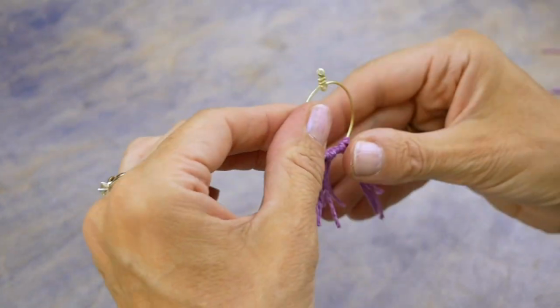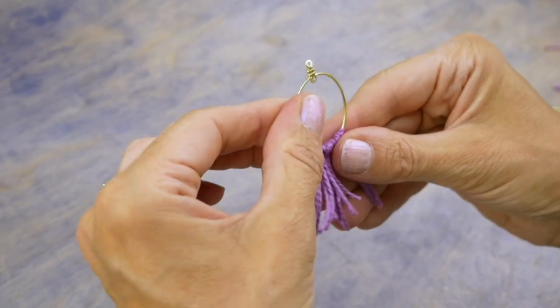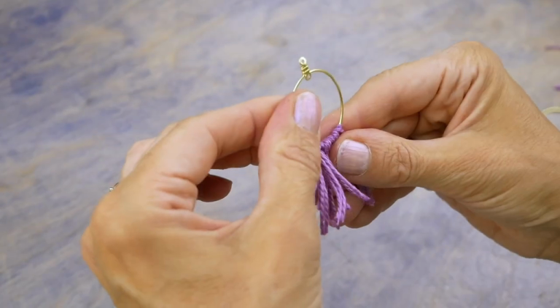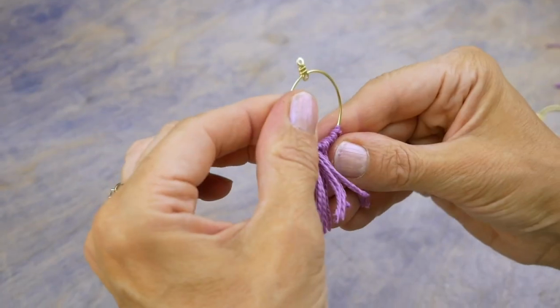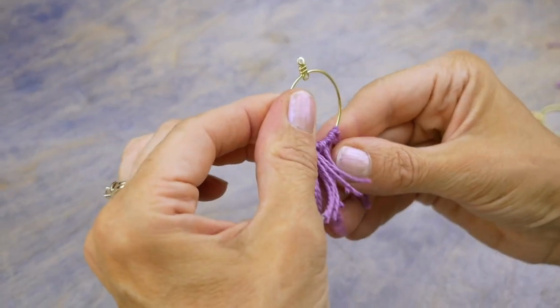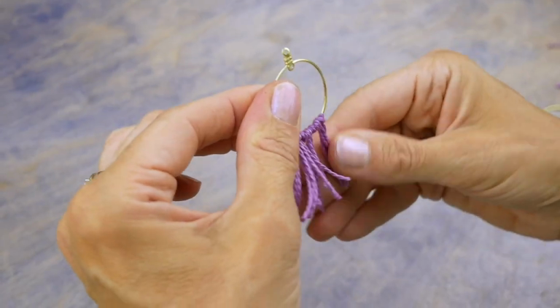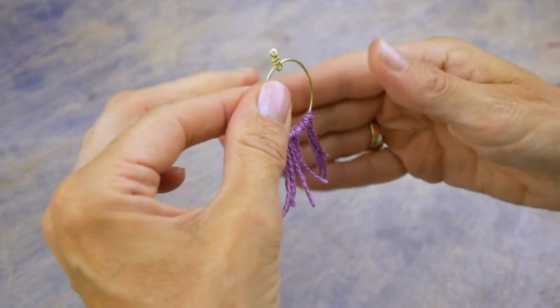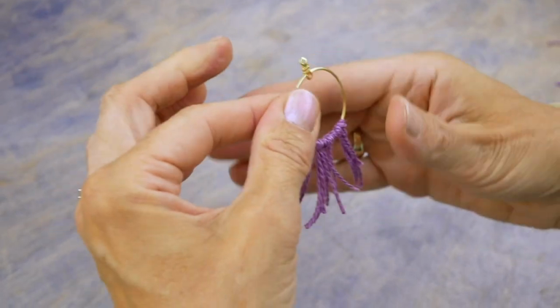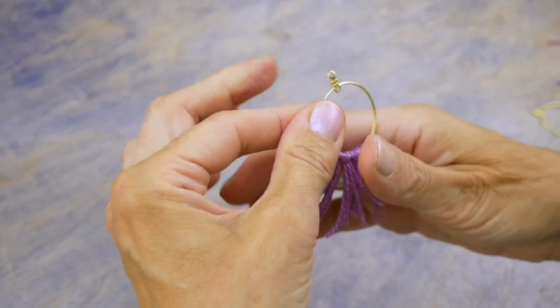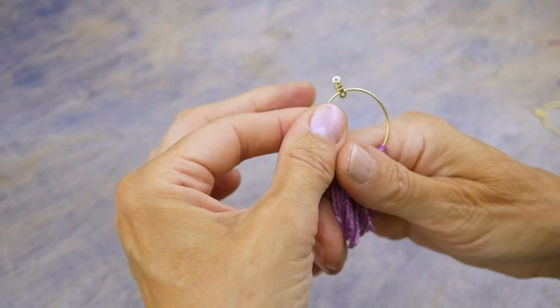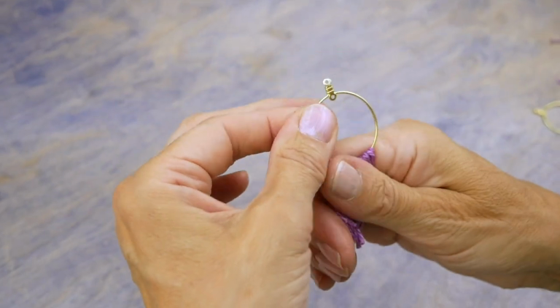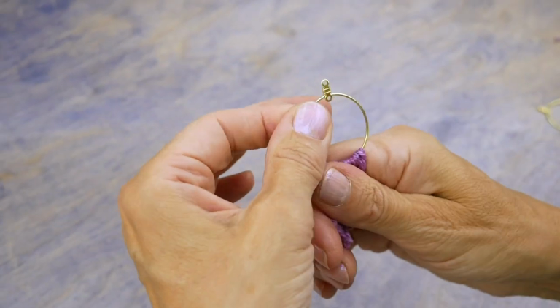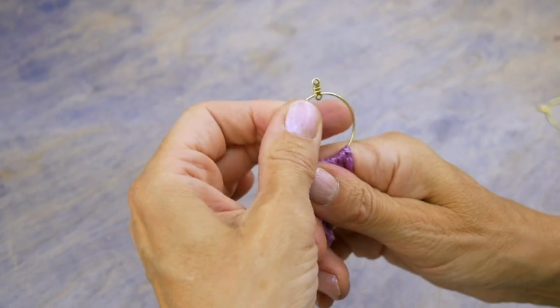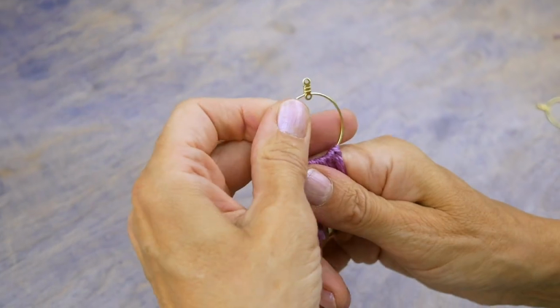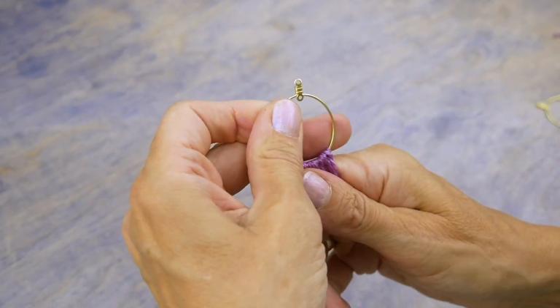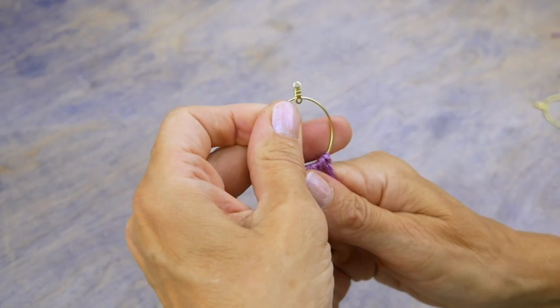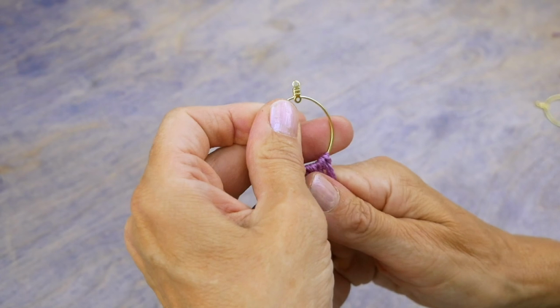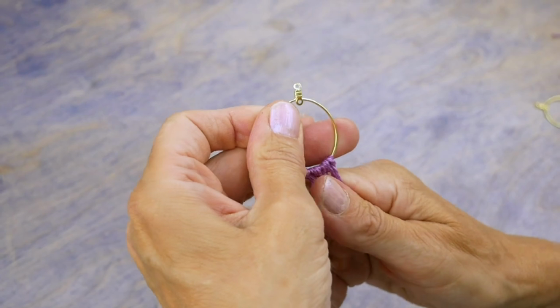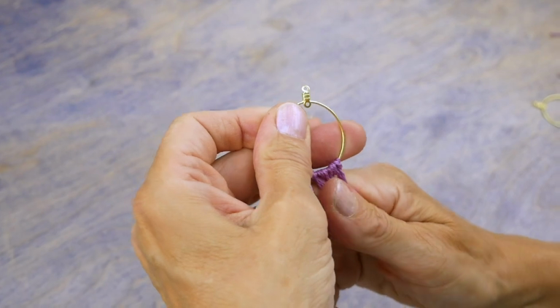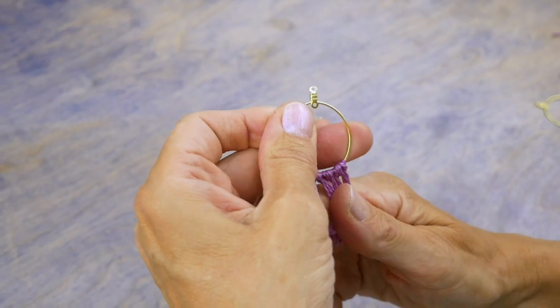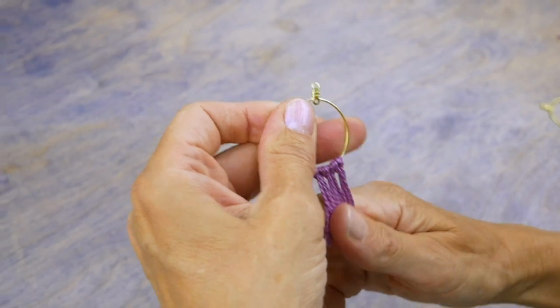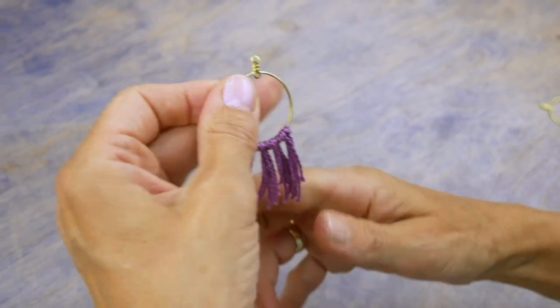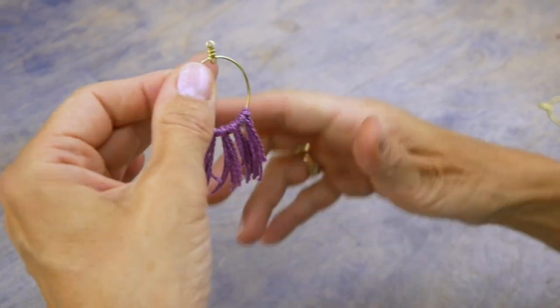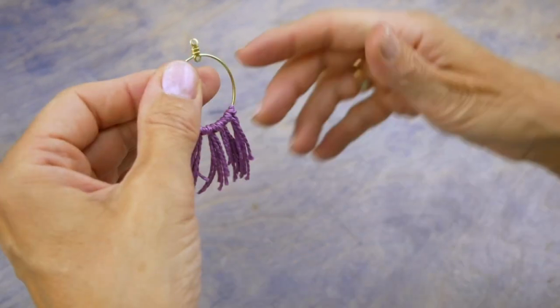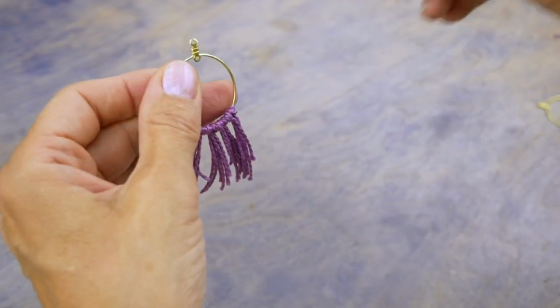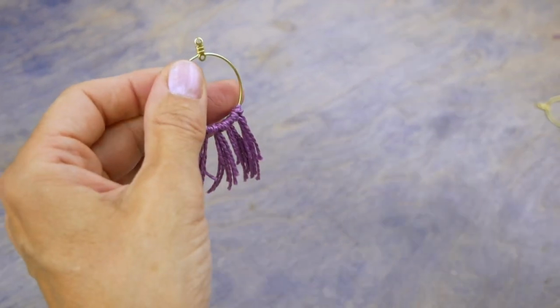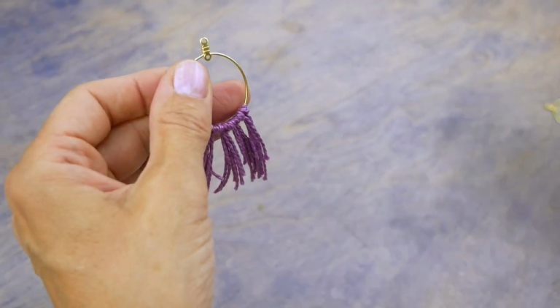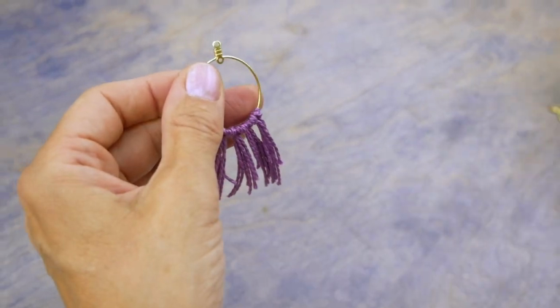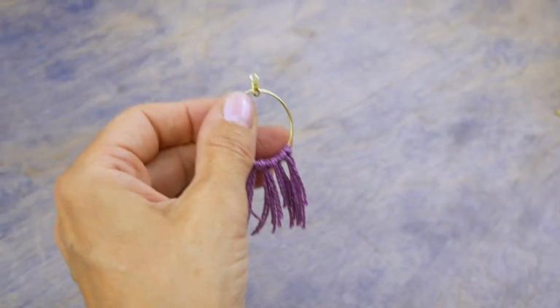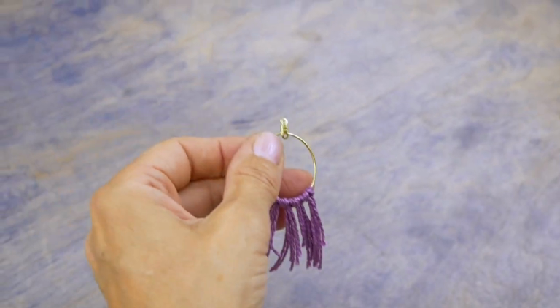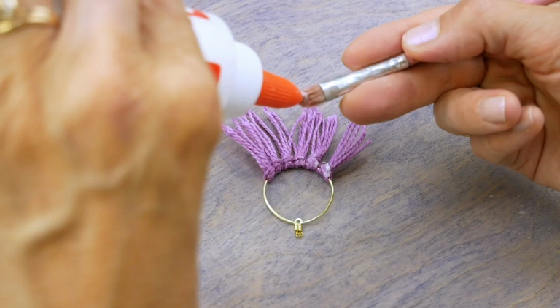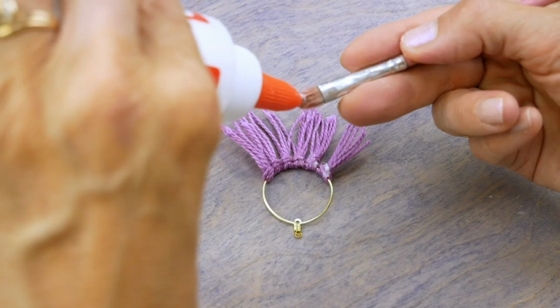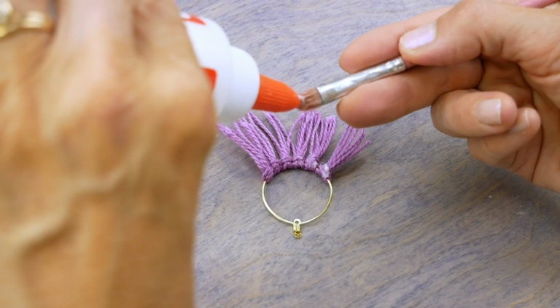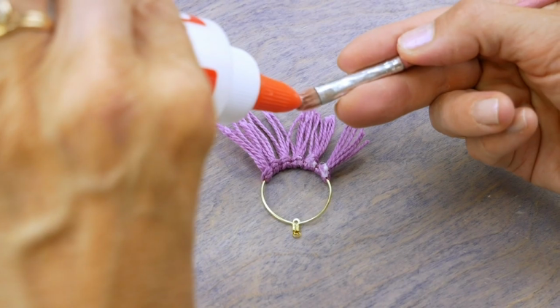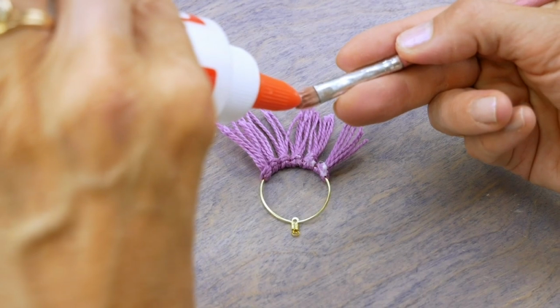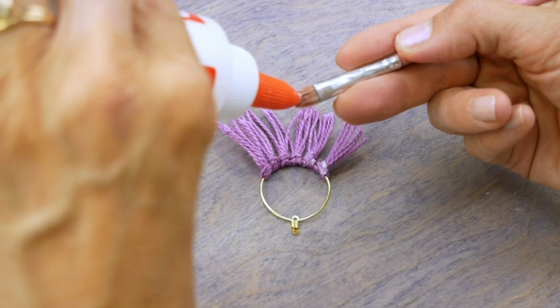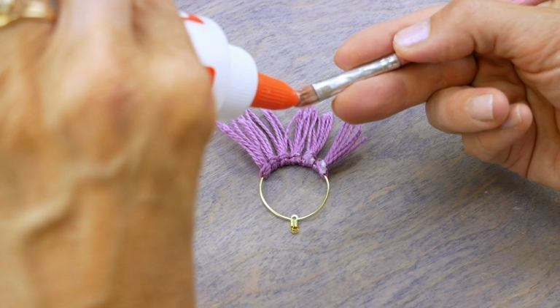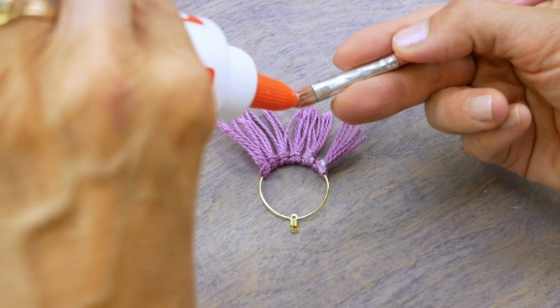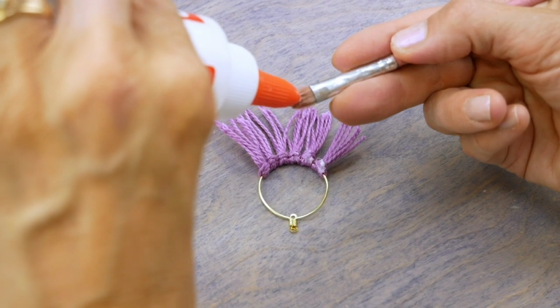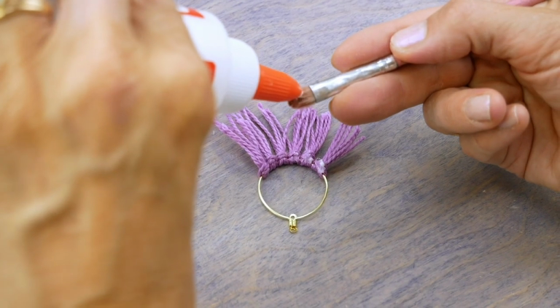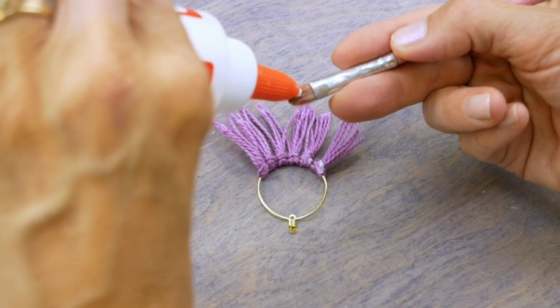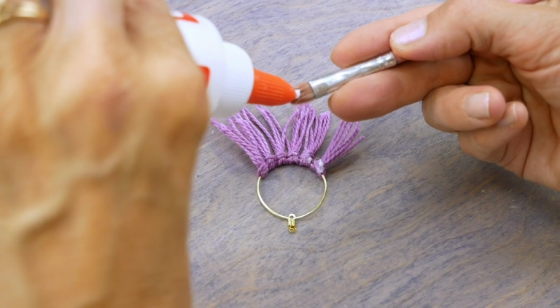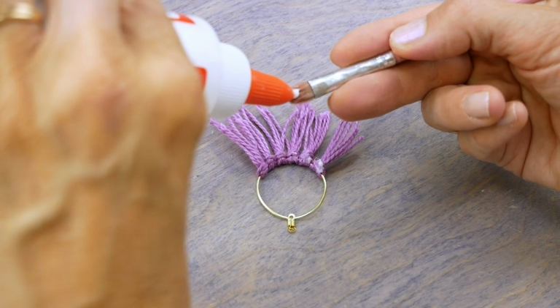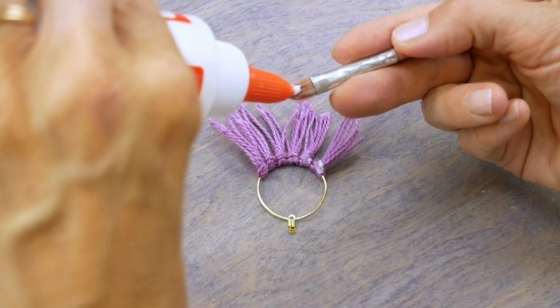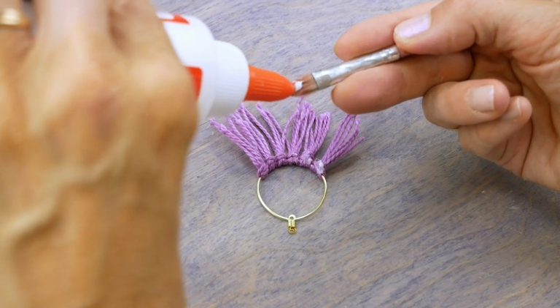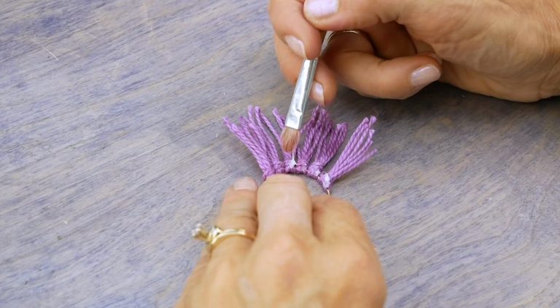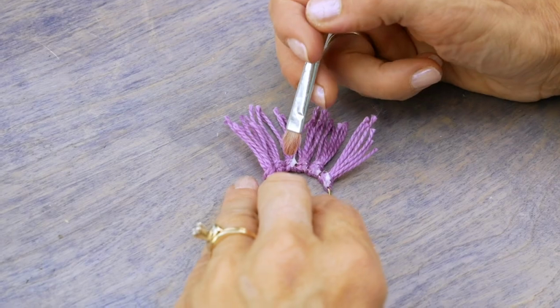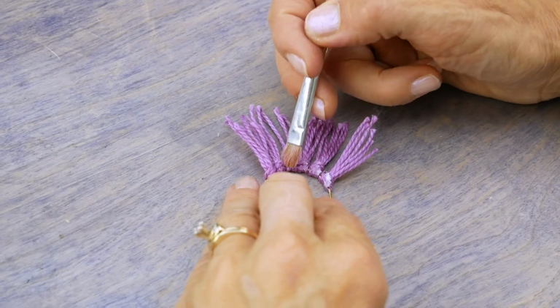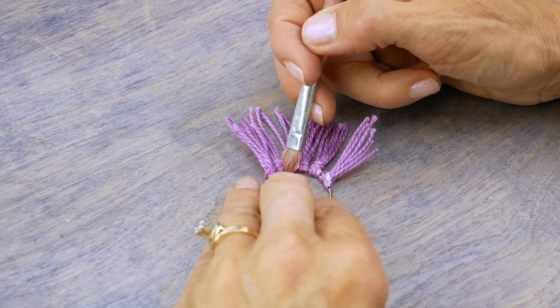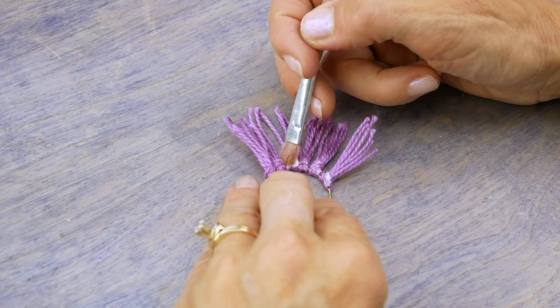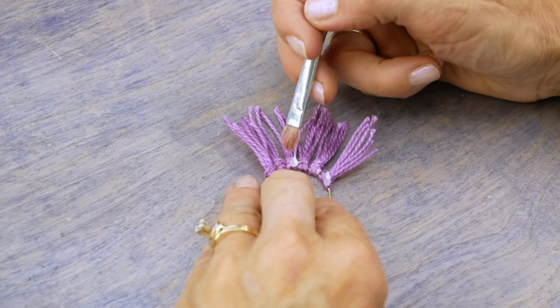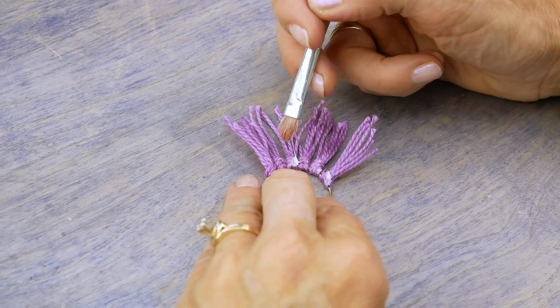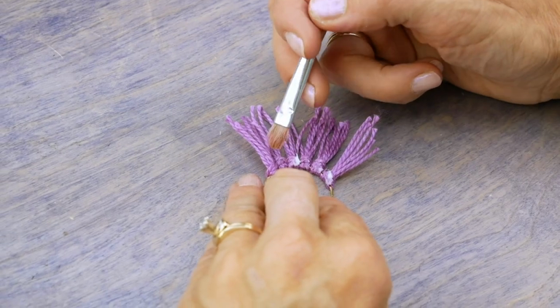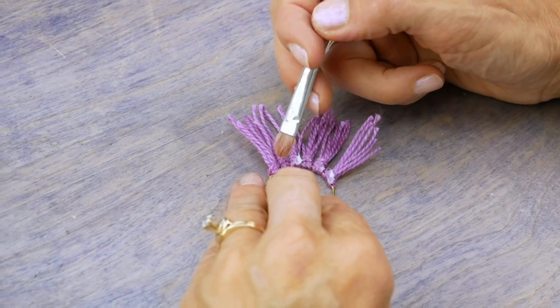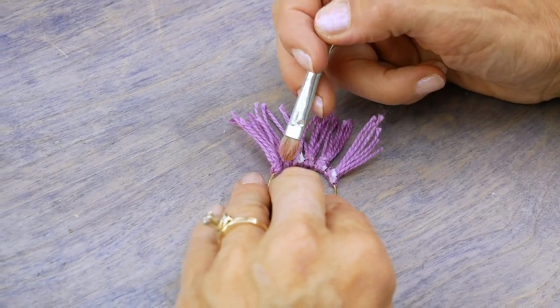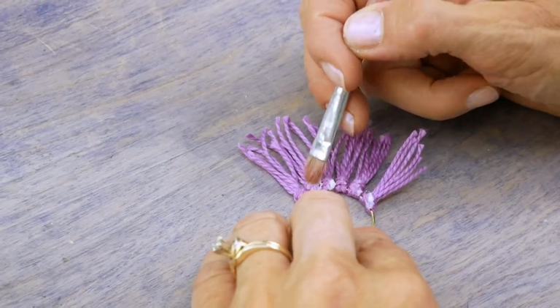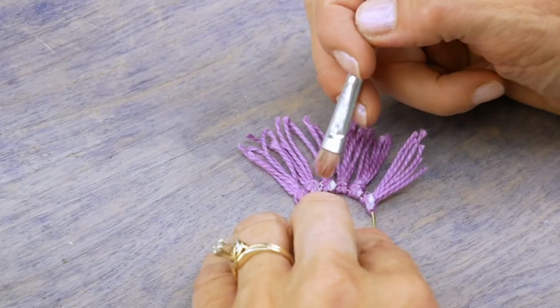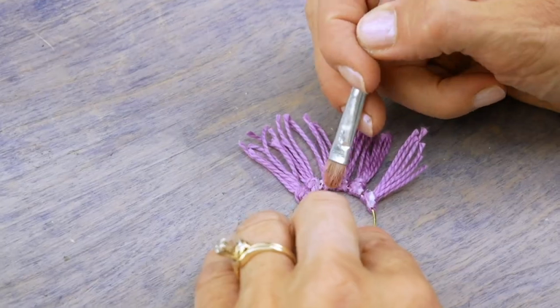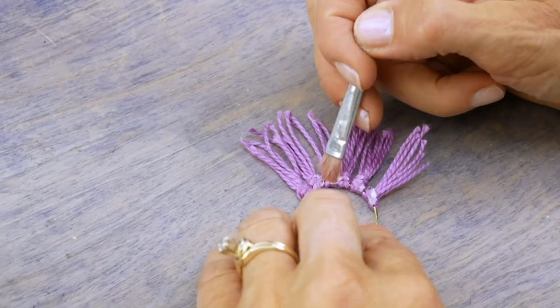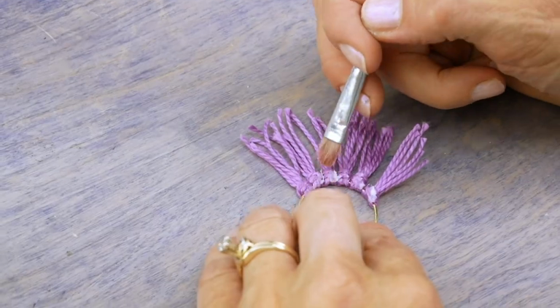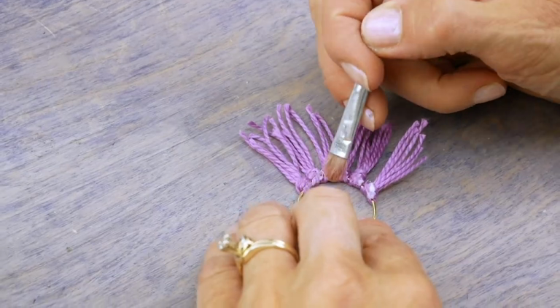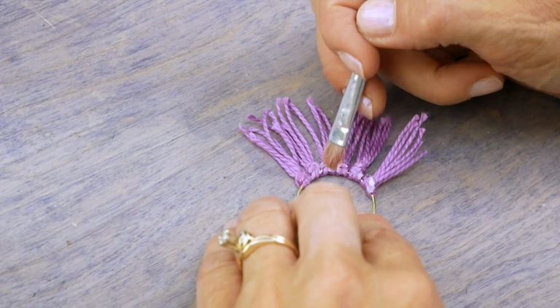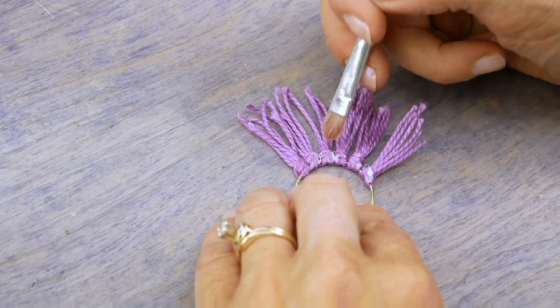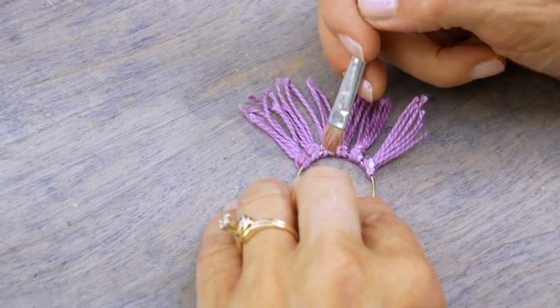When you are done, use a Q-tip or paintbrush to dab the knots with glue, then leave to dry.